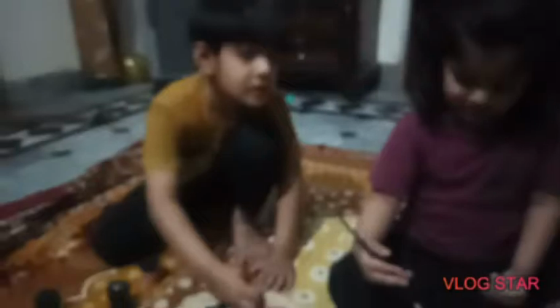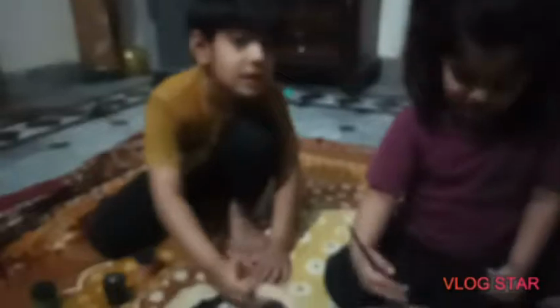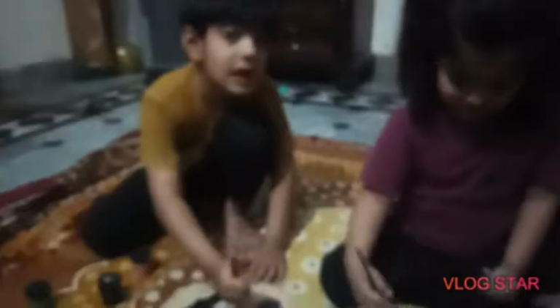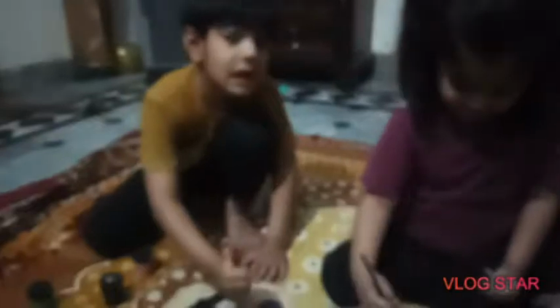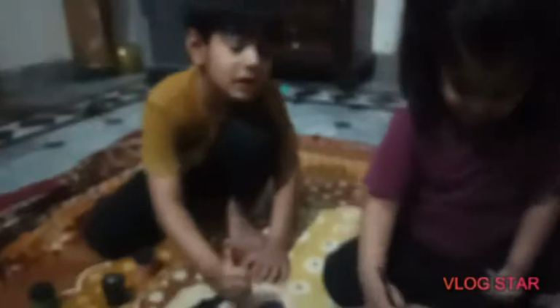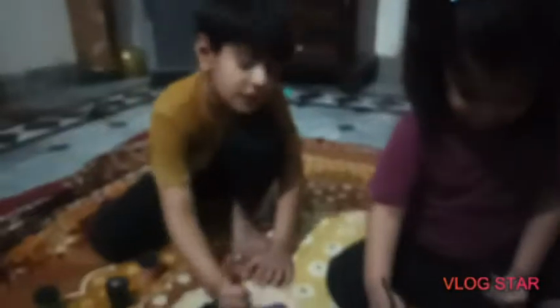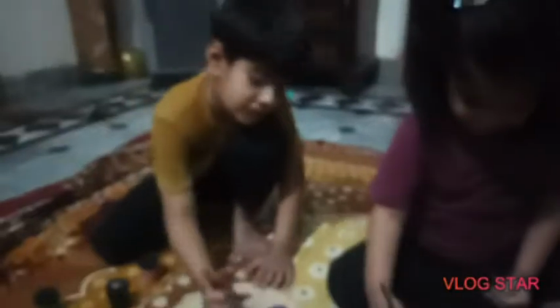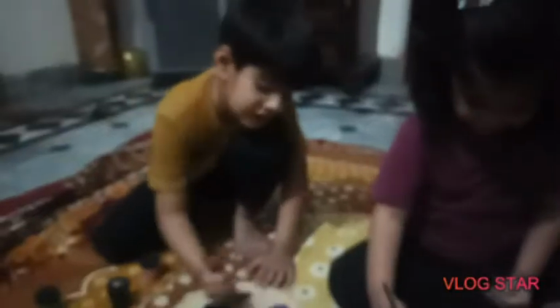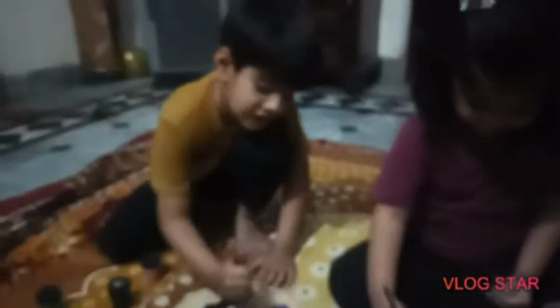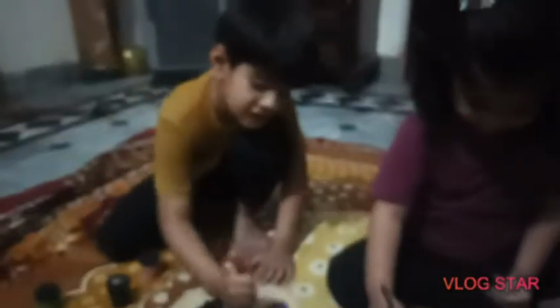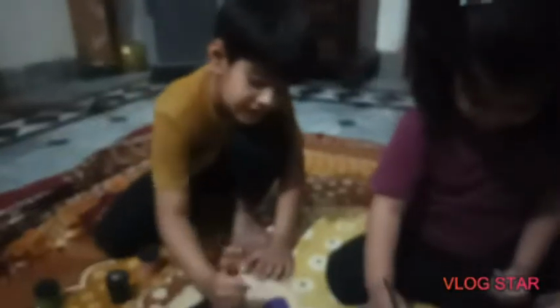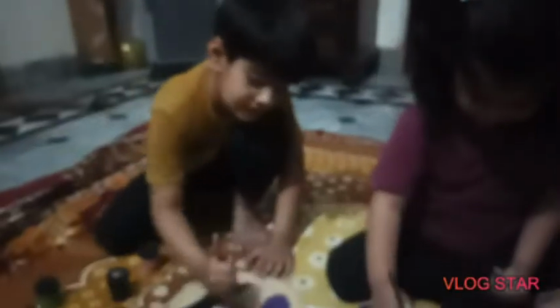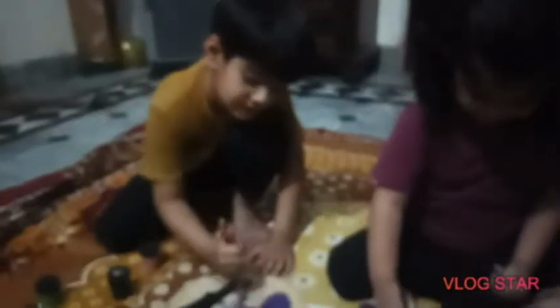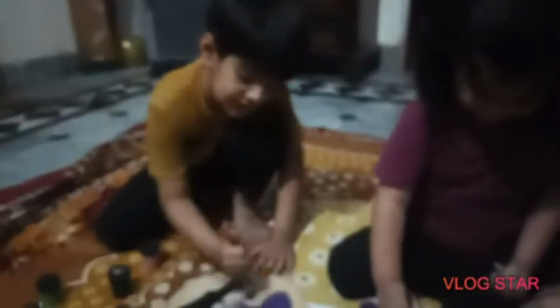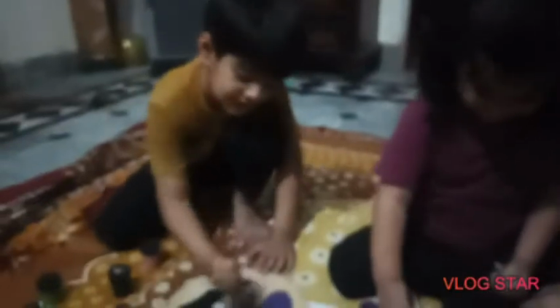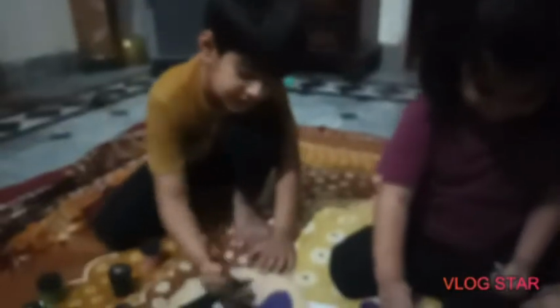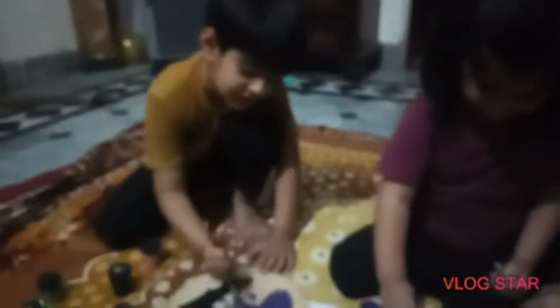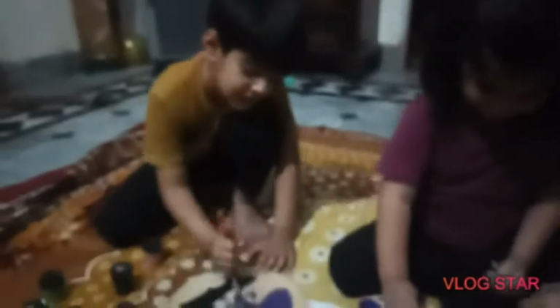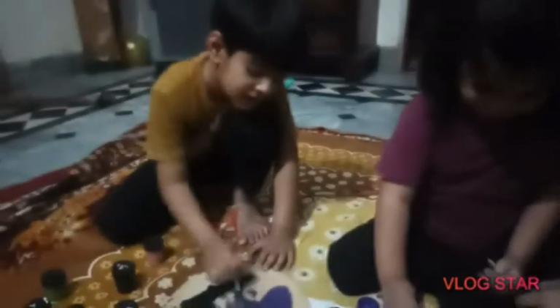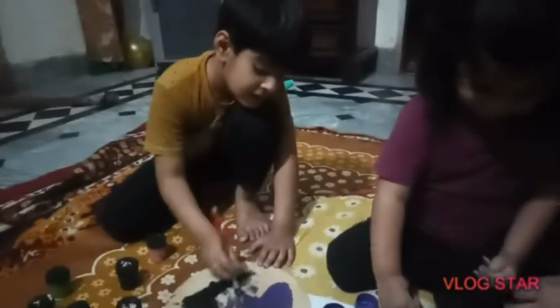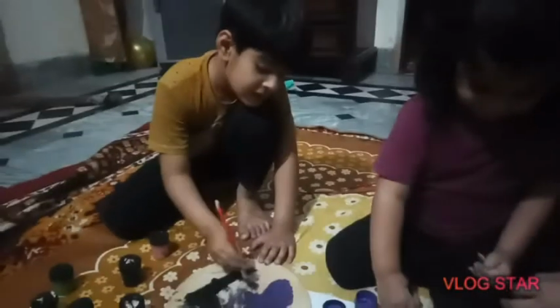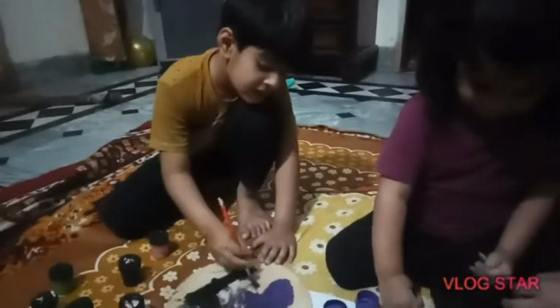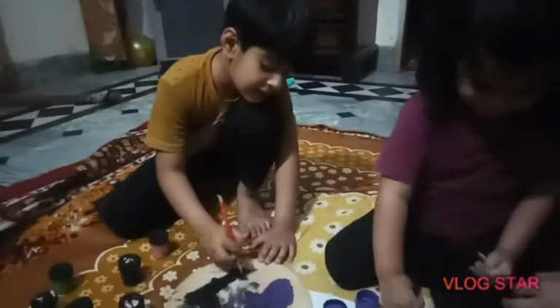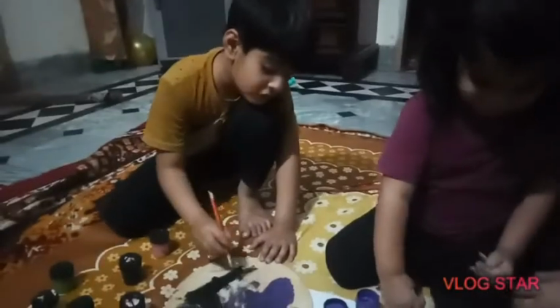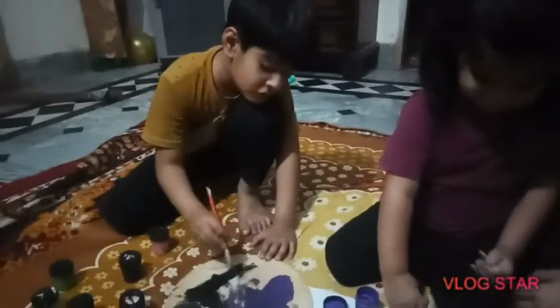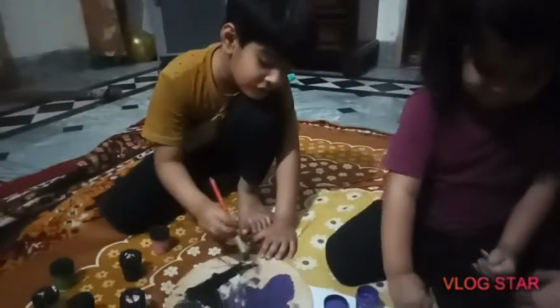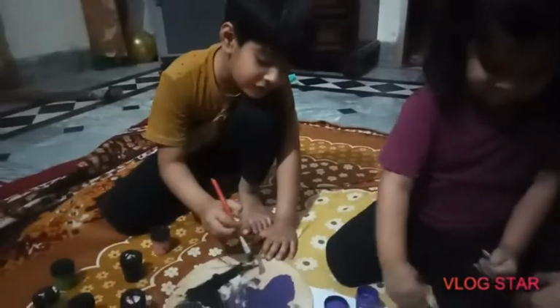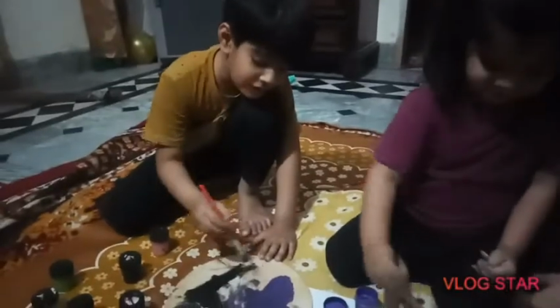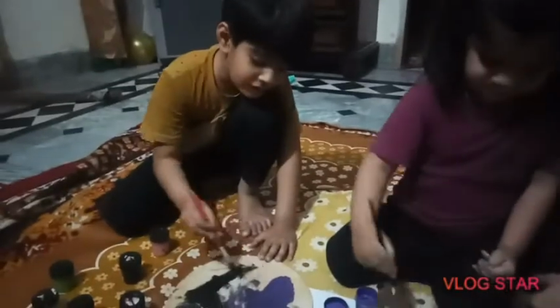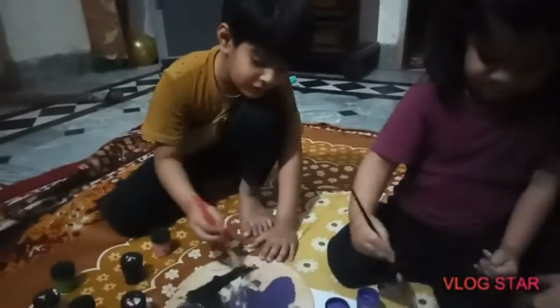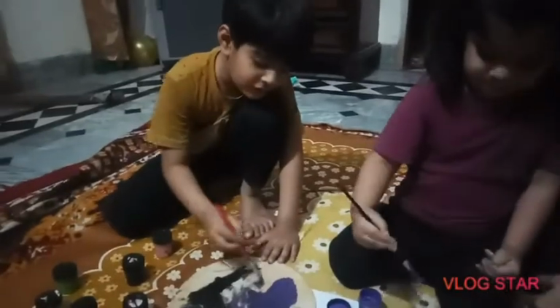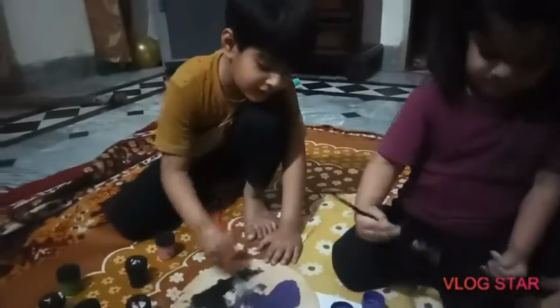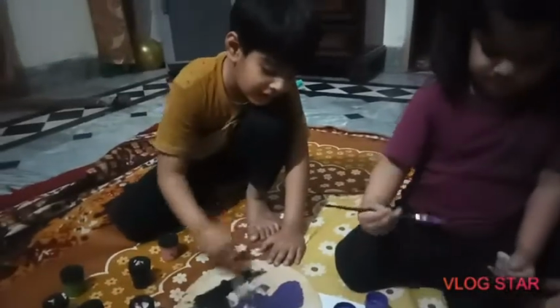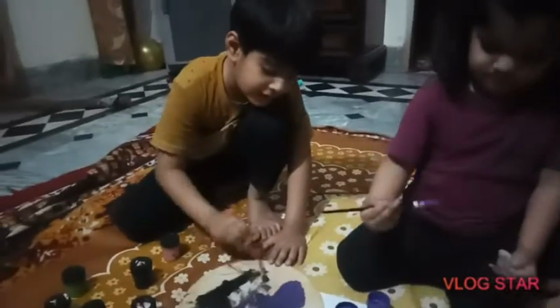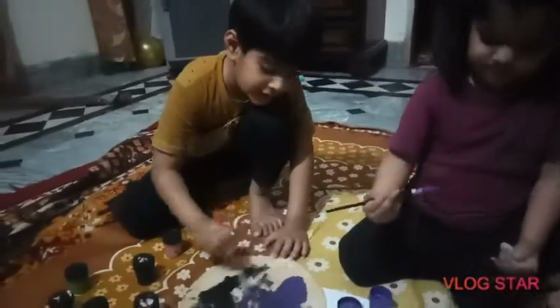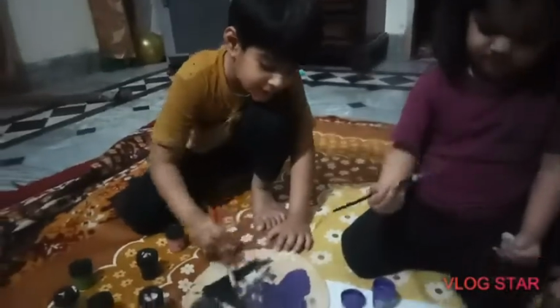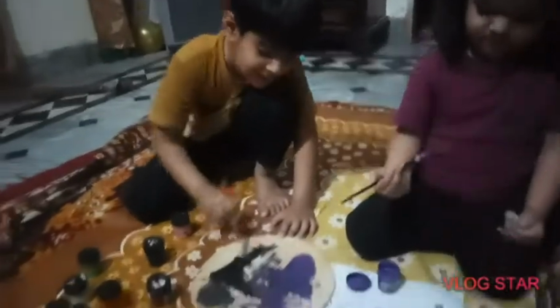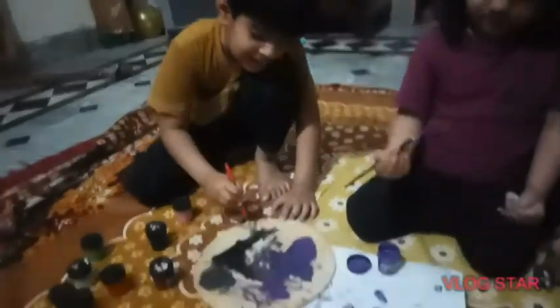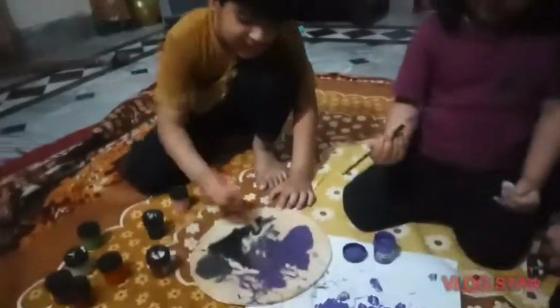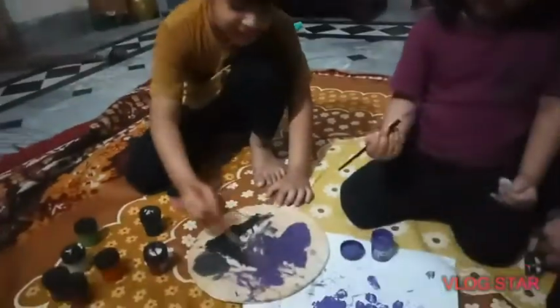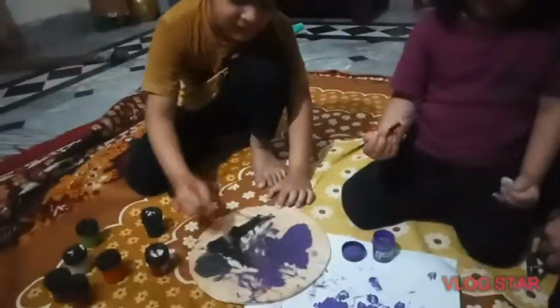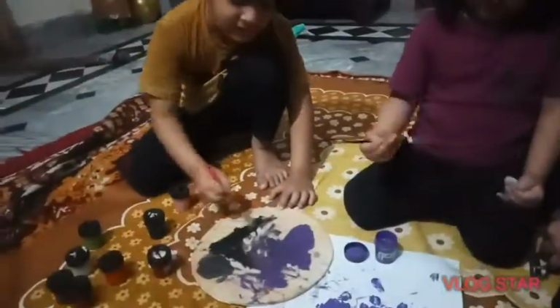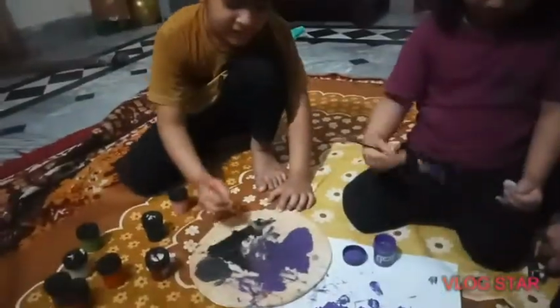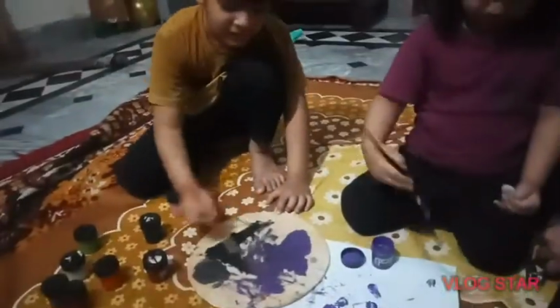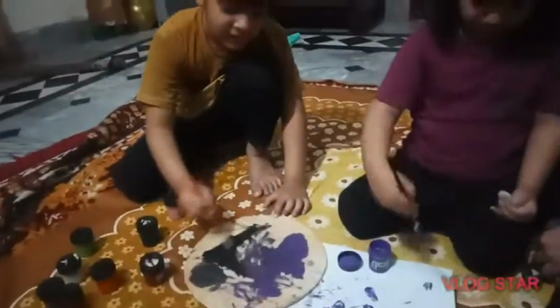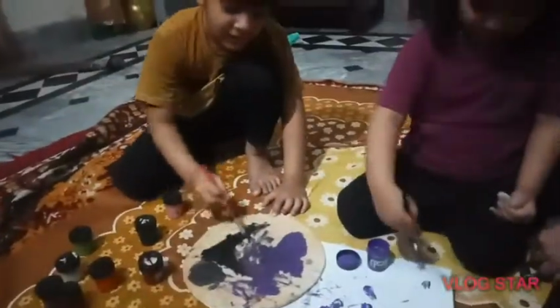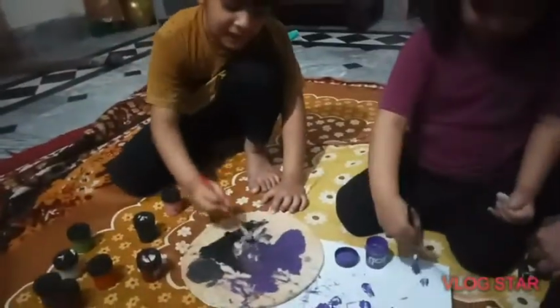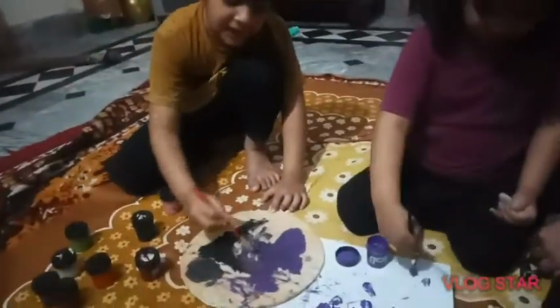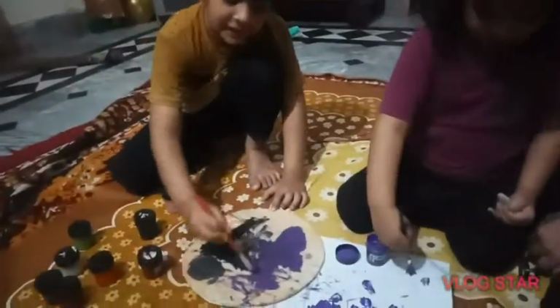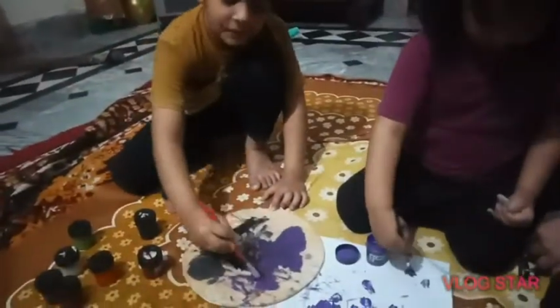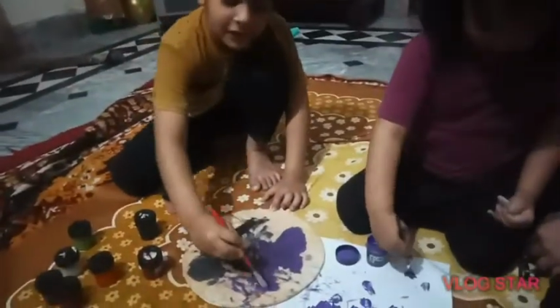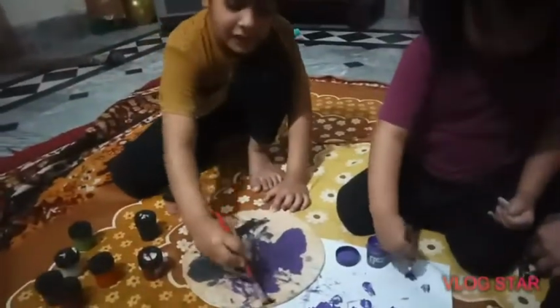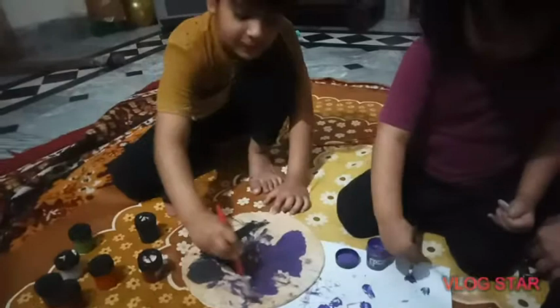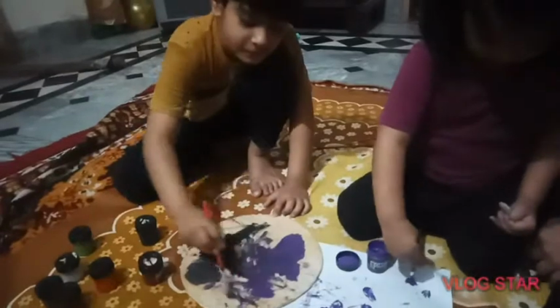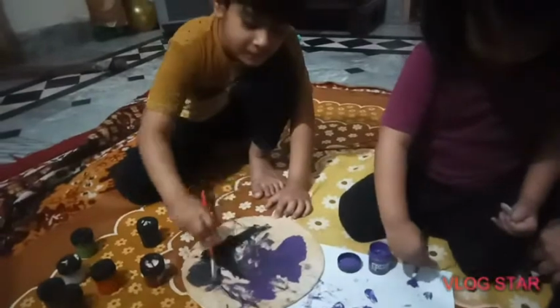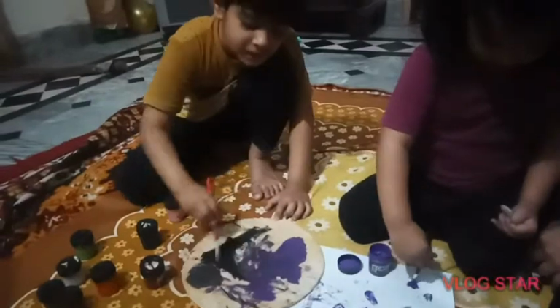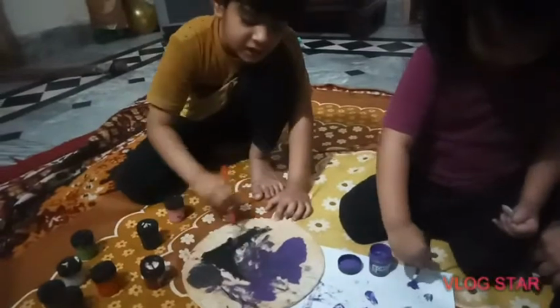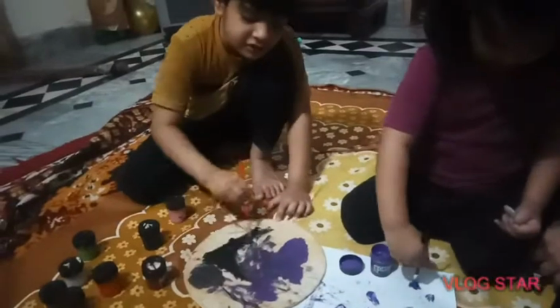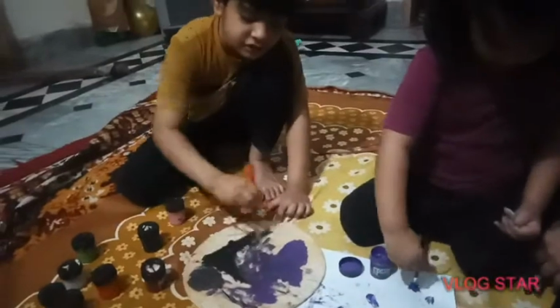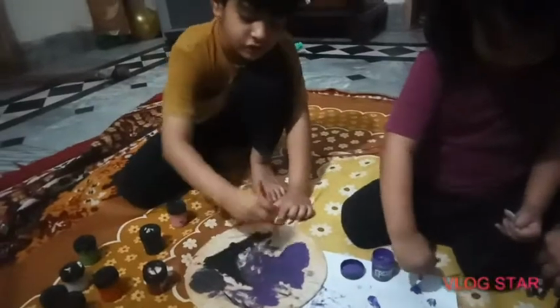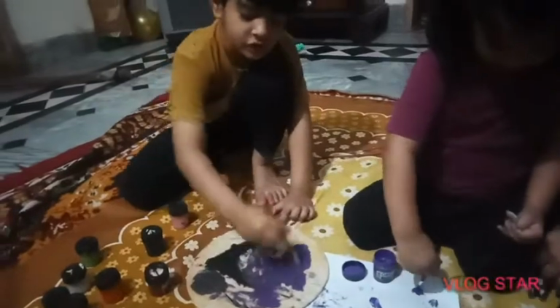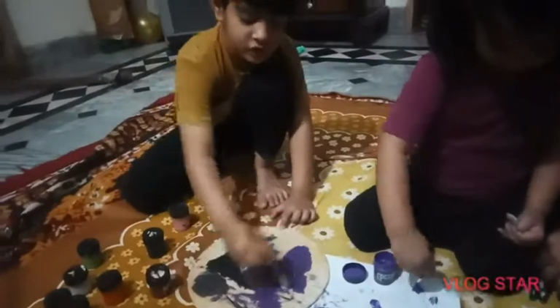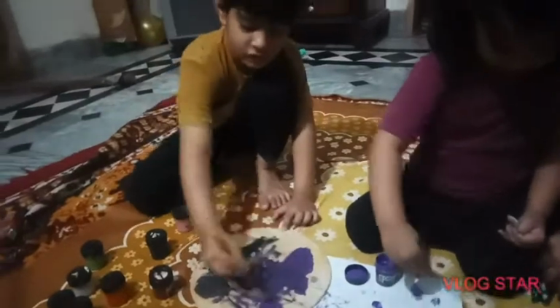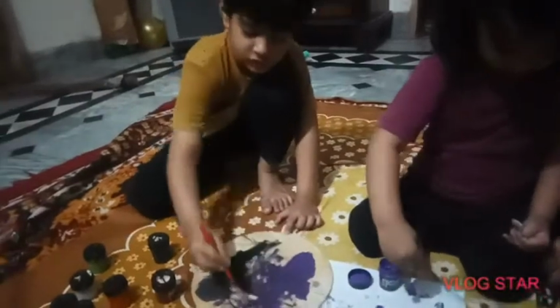Hello fans! Look what I can paint. I can paint a big circle.